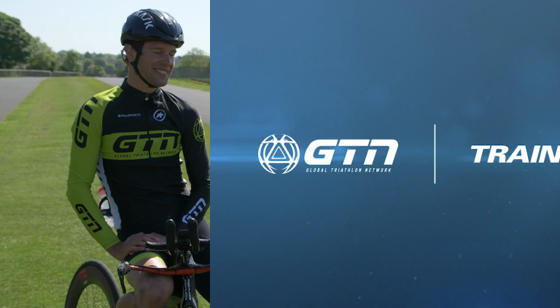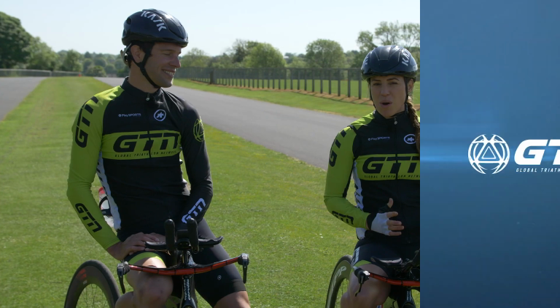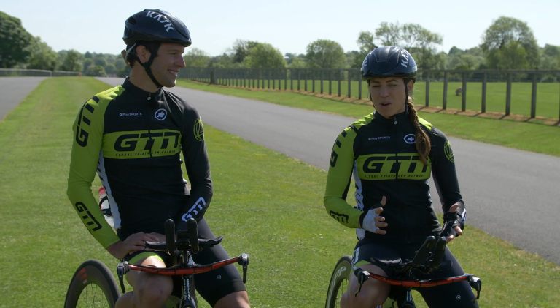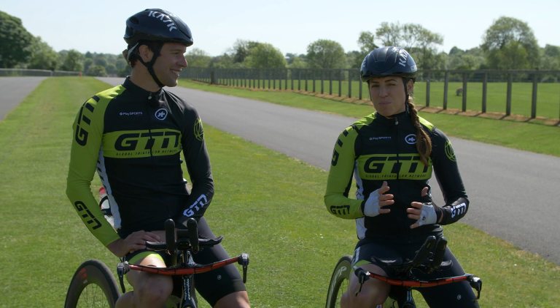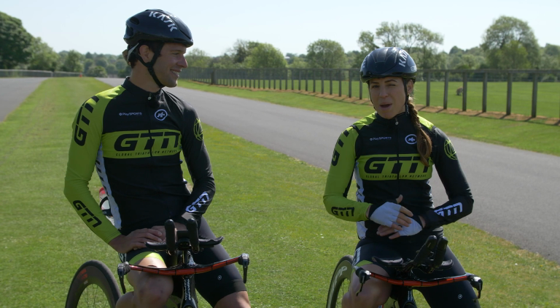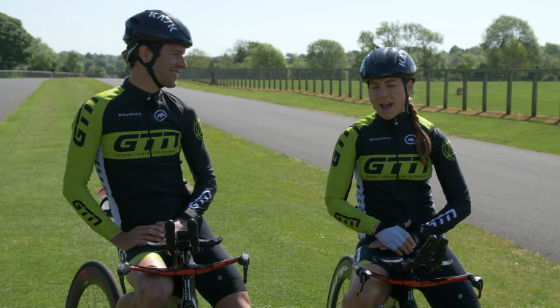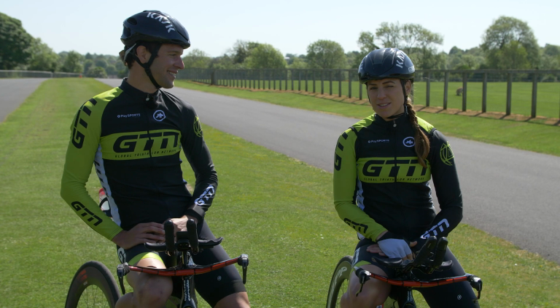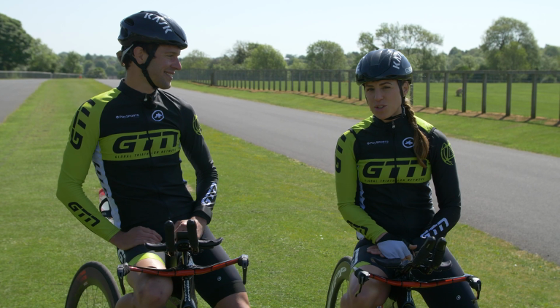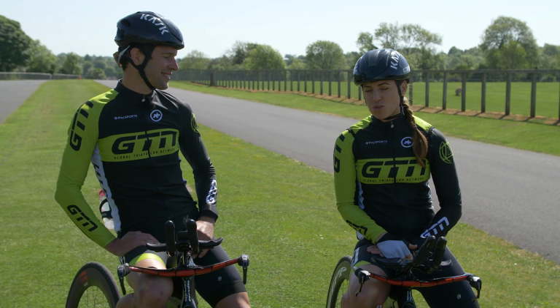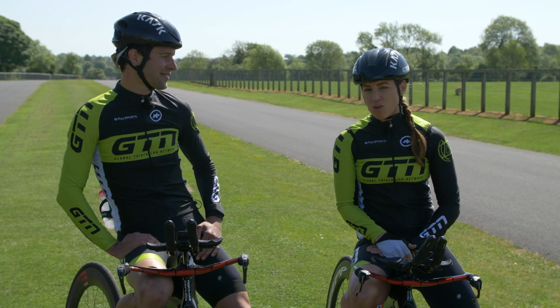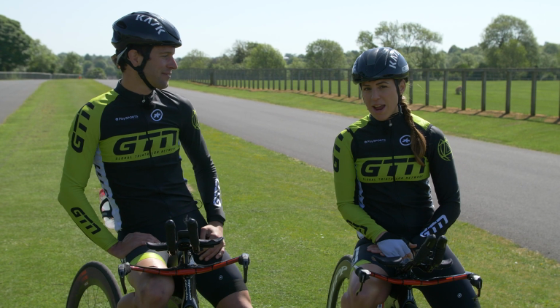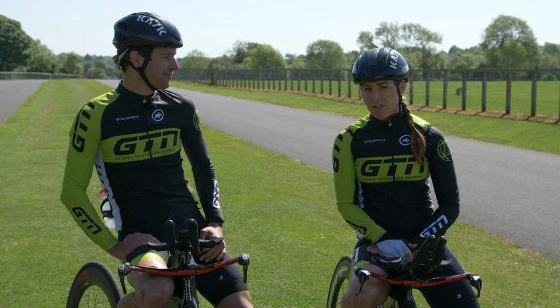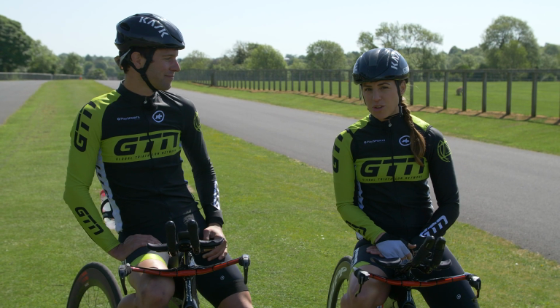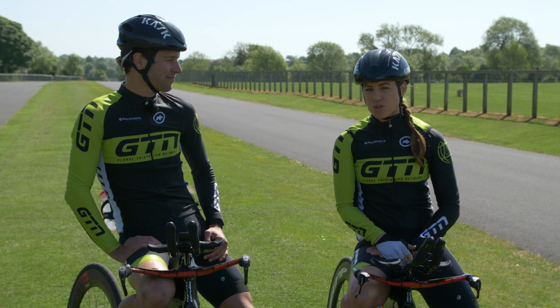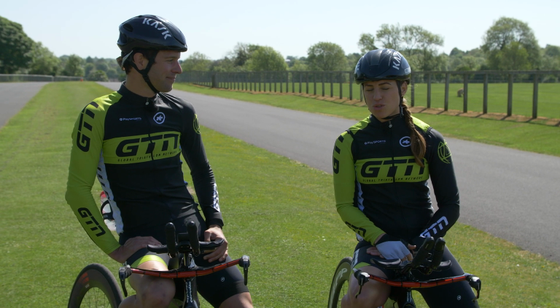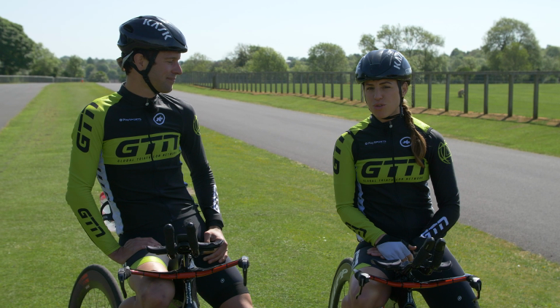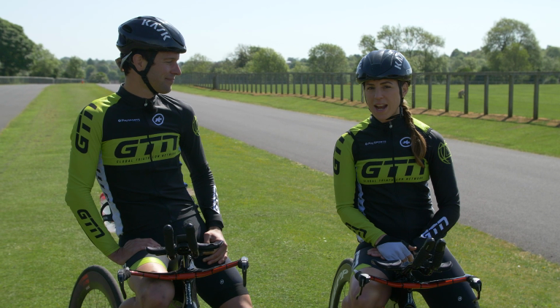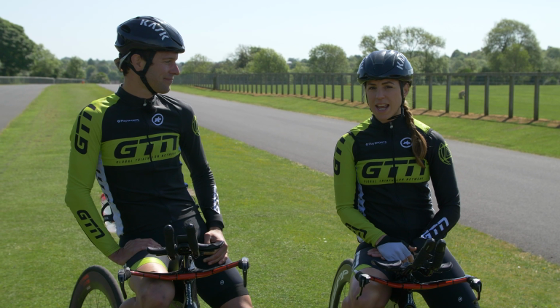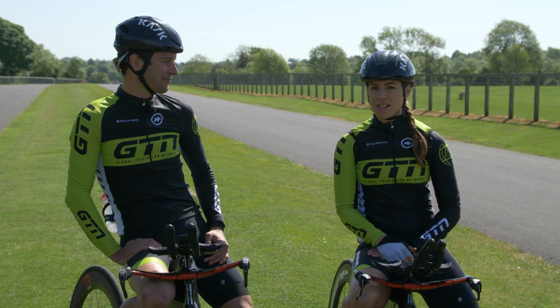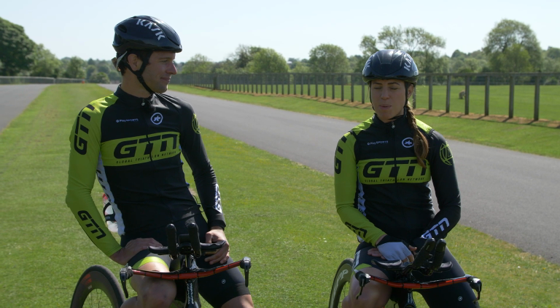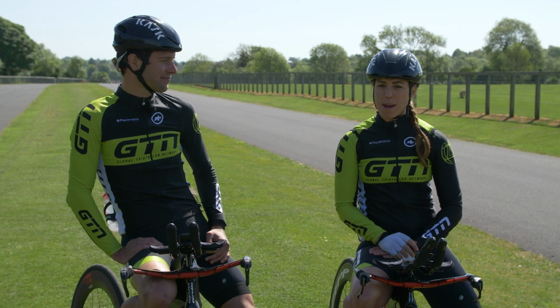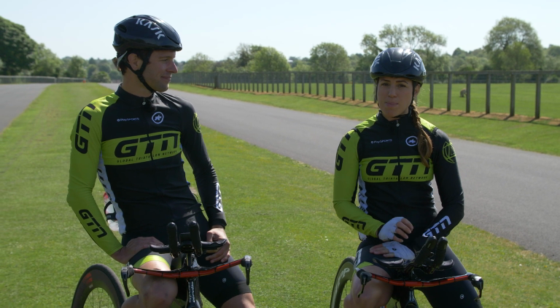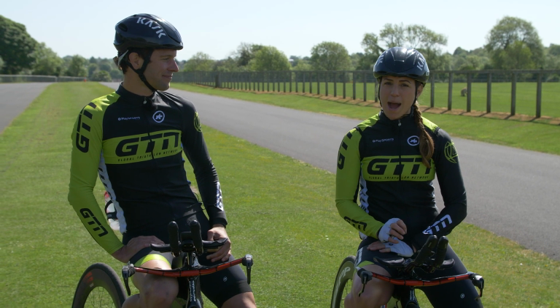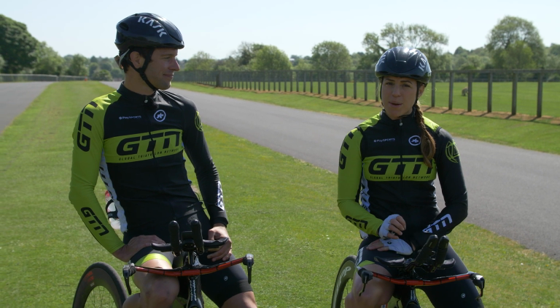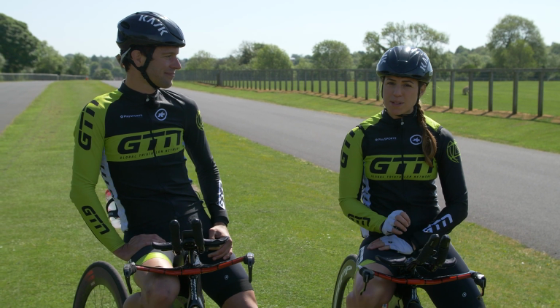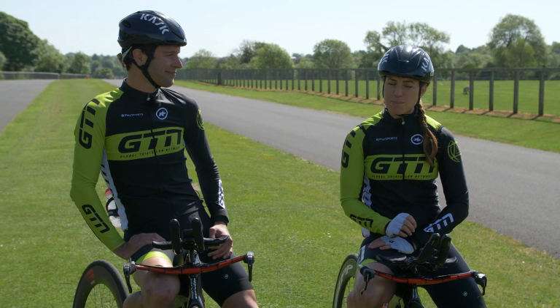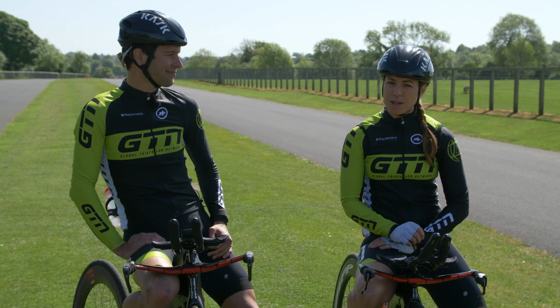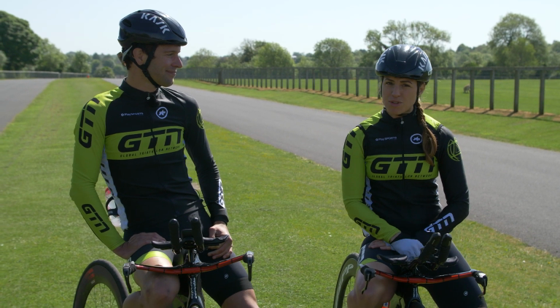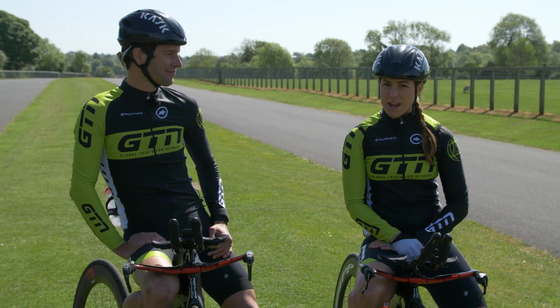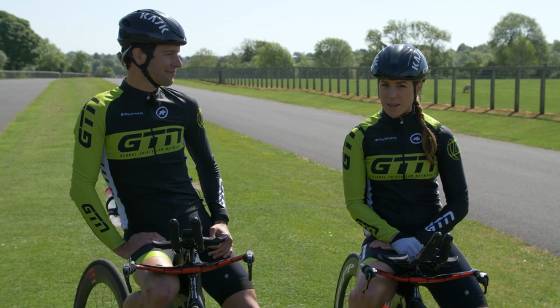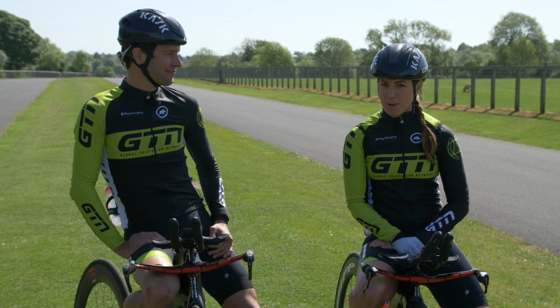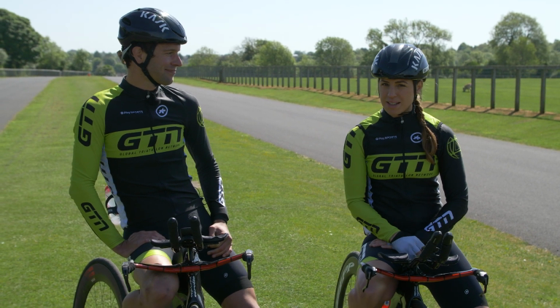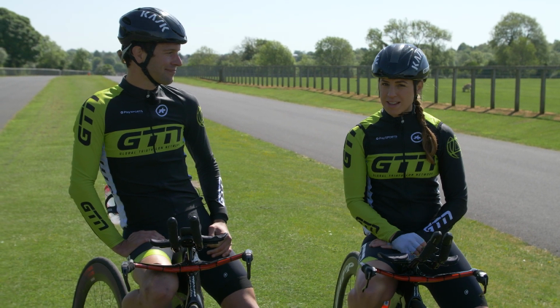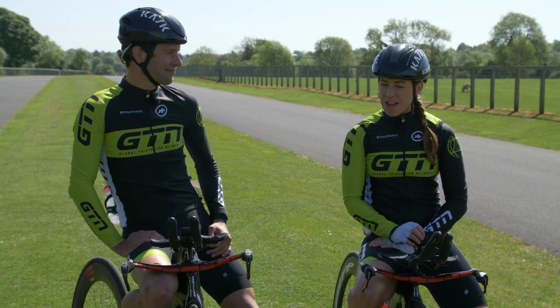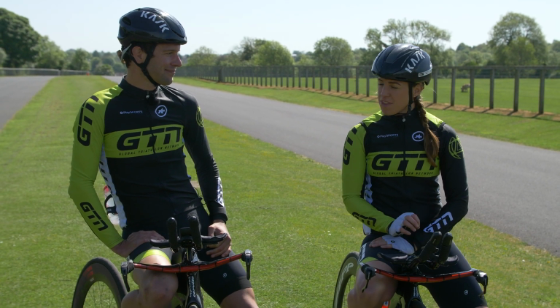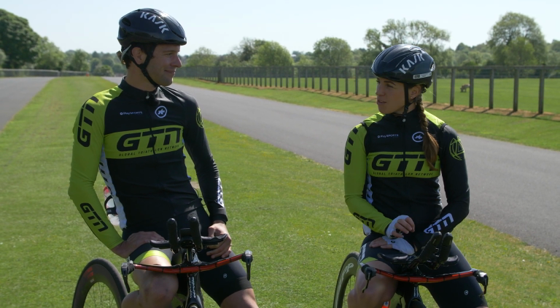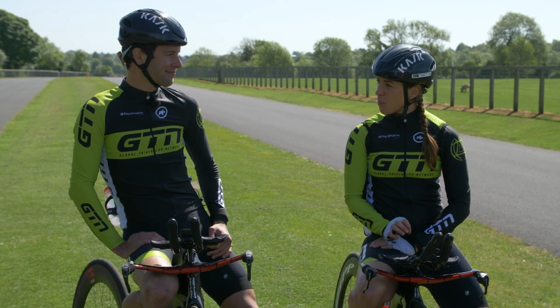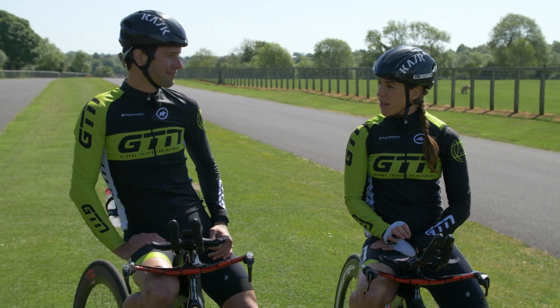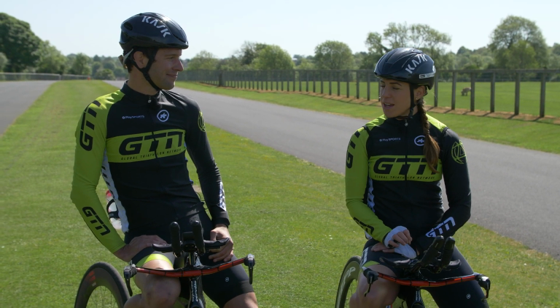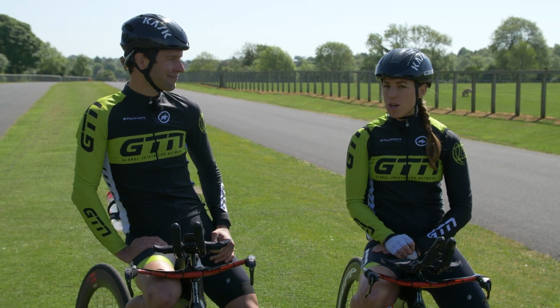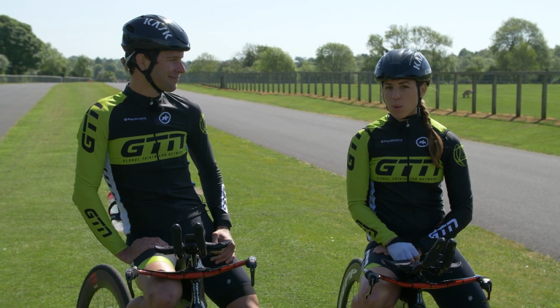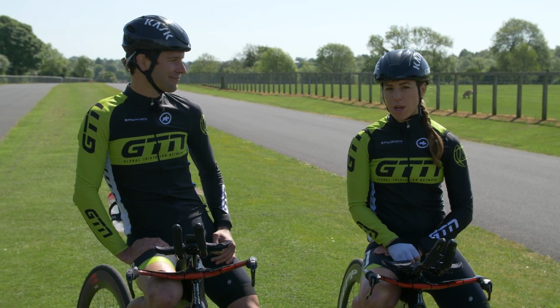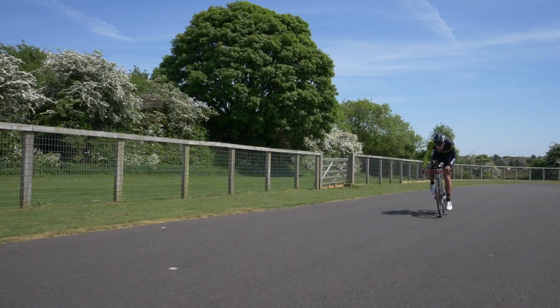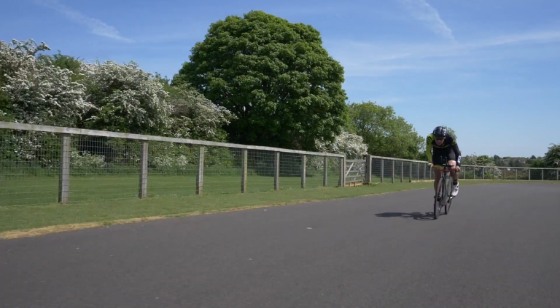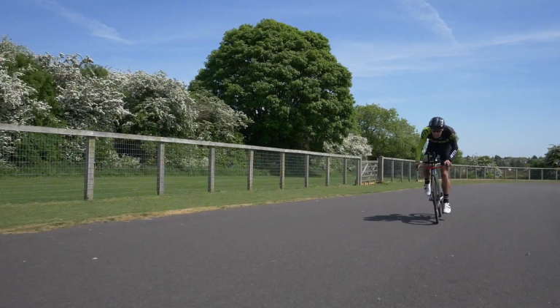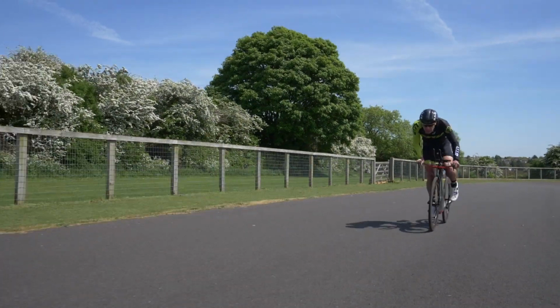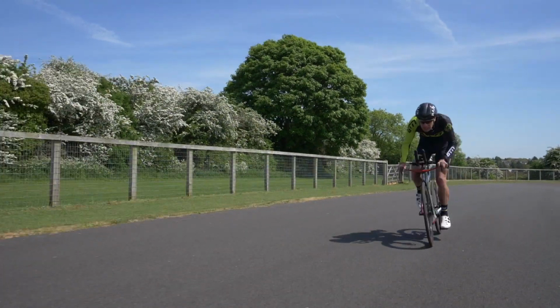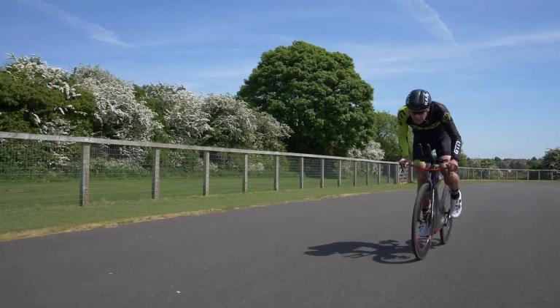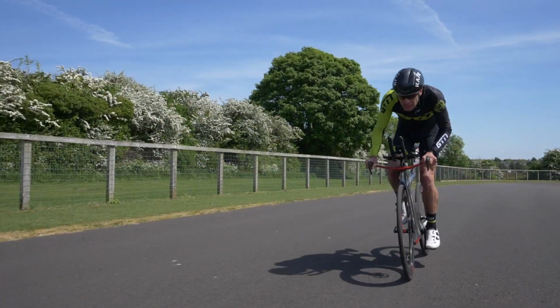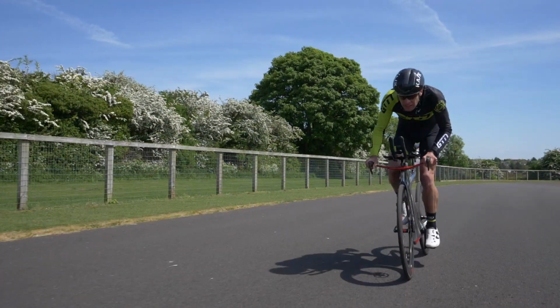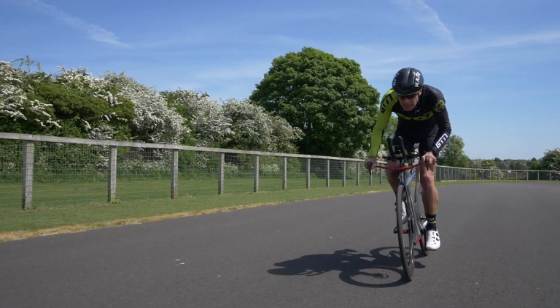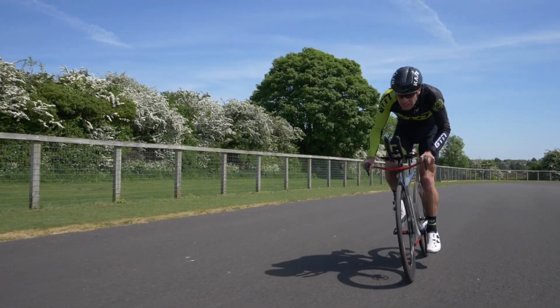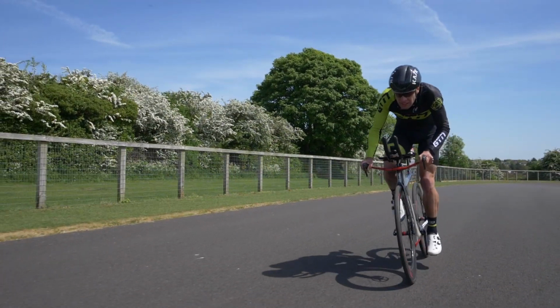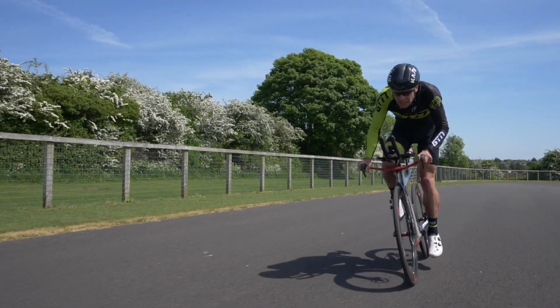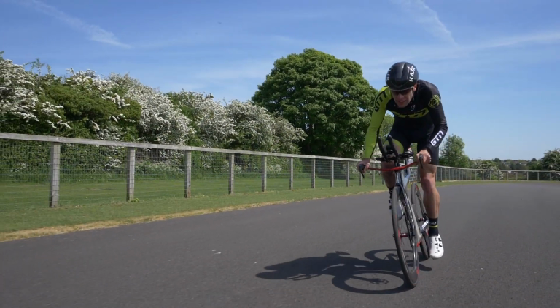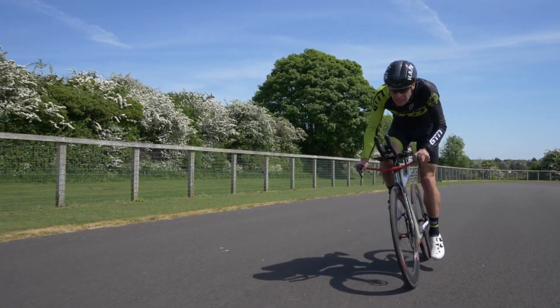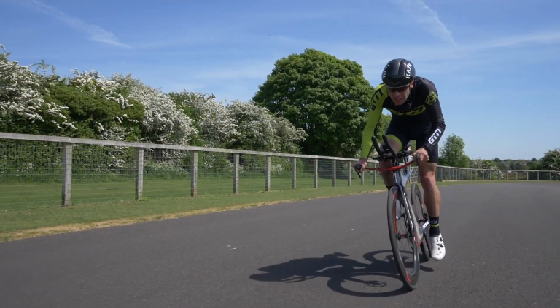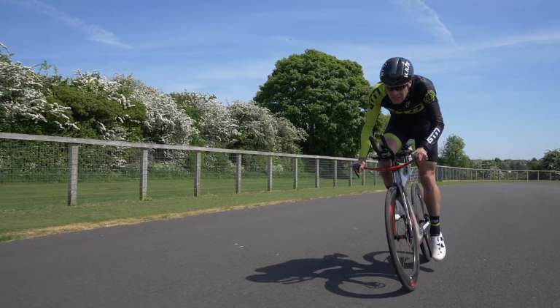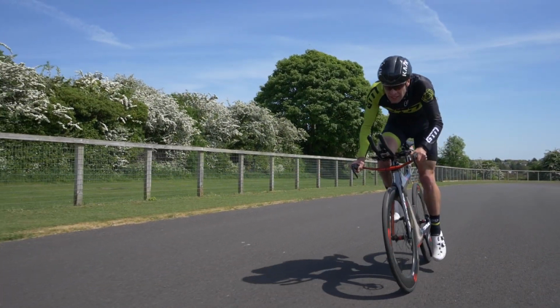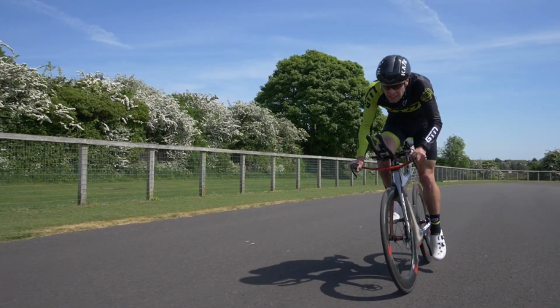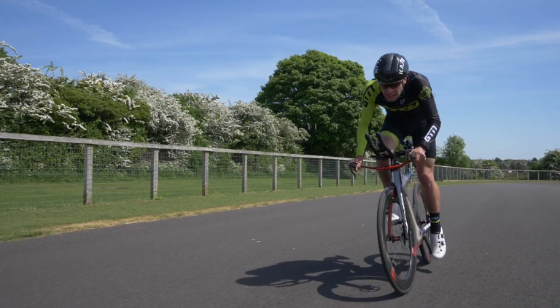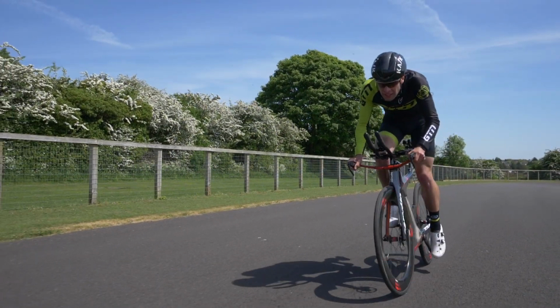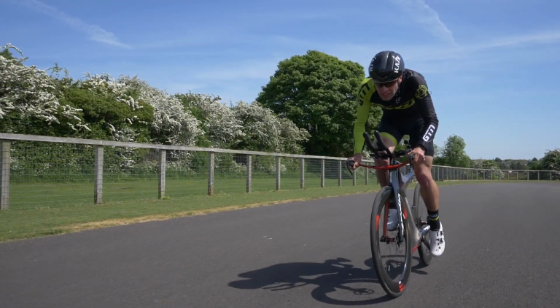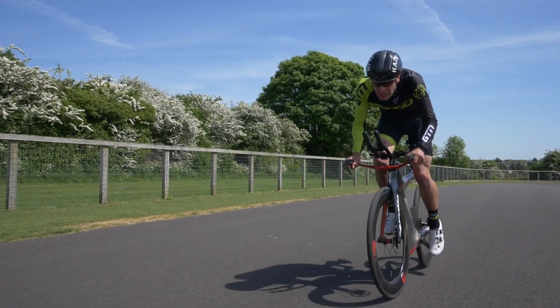Welcome back to Triathlon Training Explained, powered by TrainingPeaks. This week we're going to be looking at bike pacing within a triathlon.